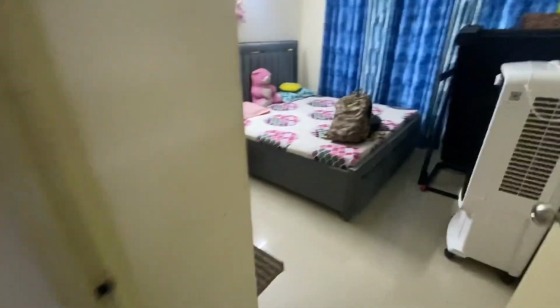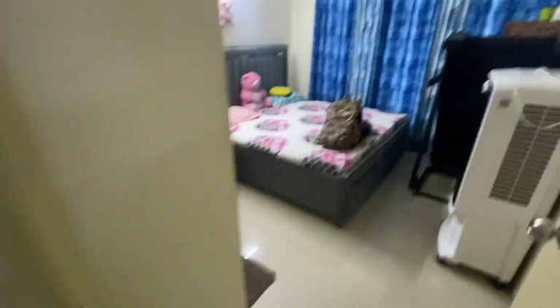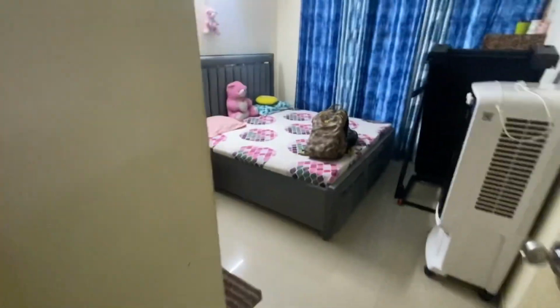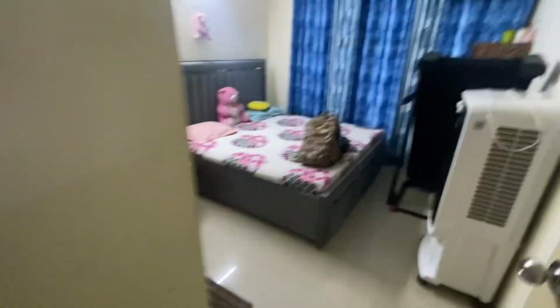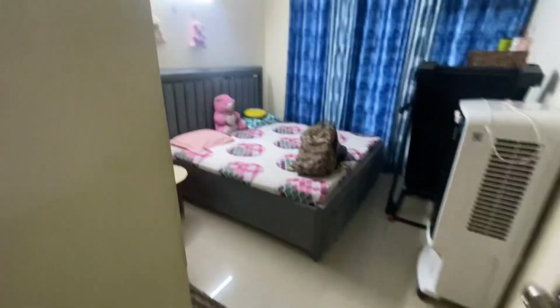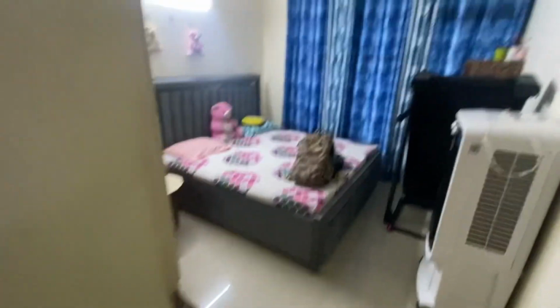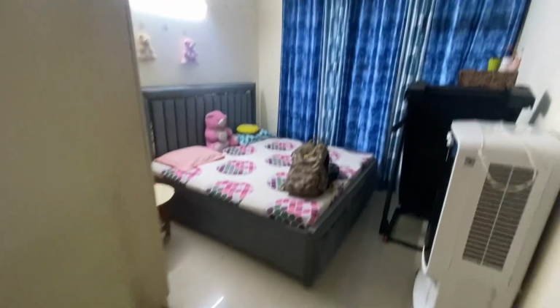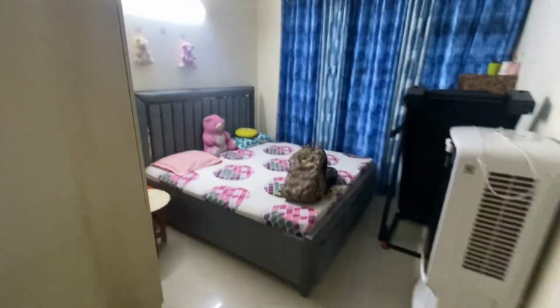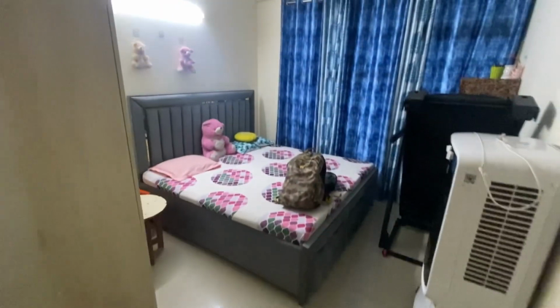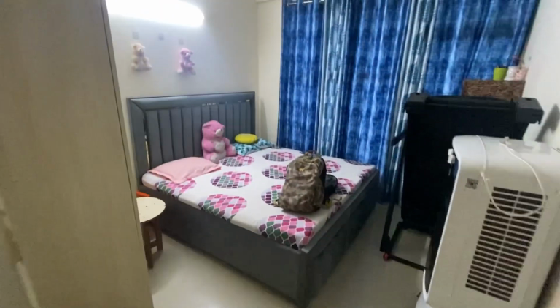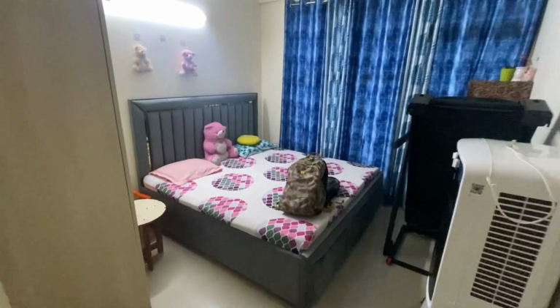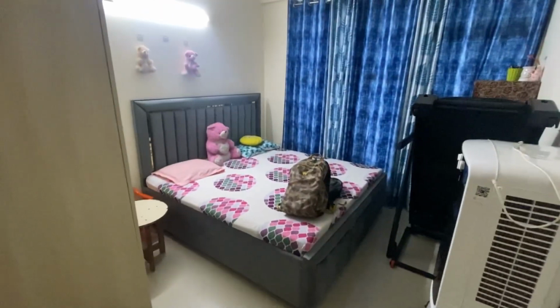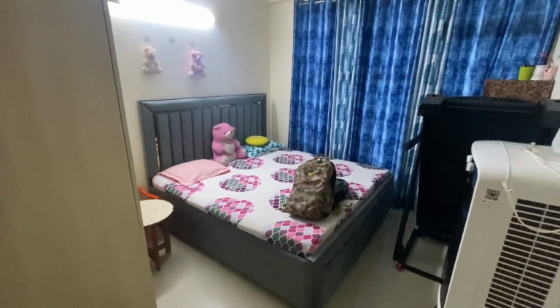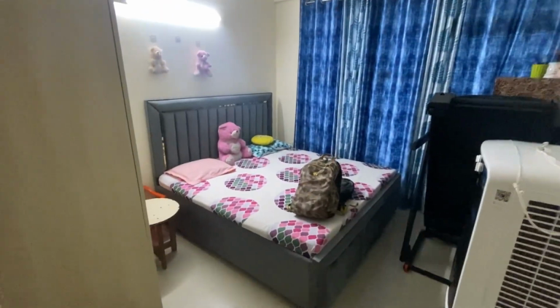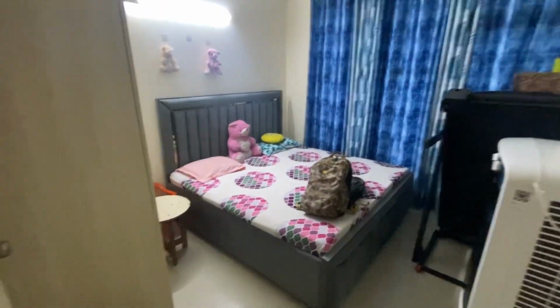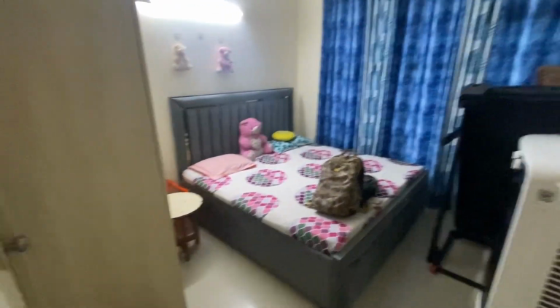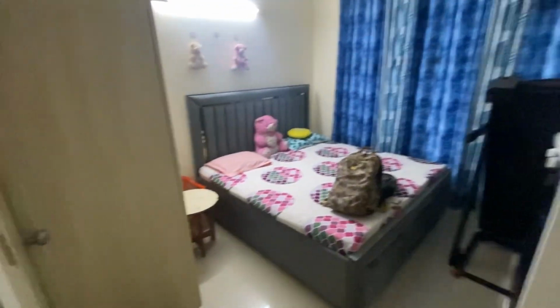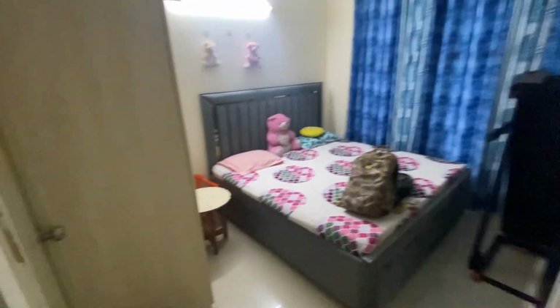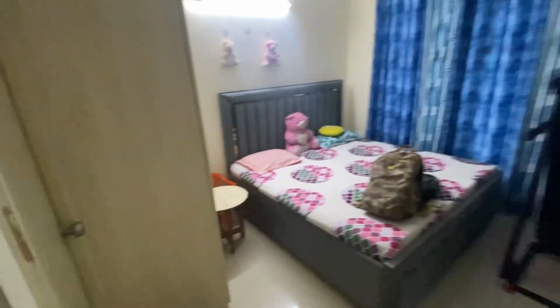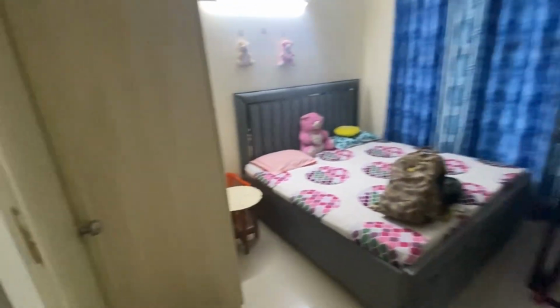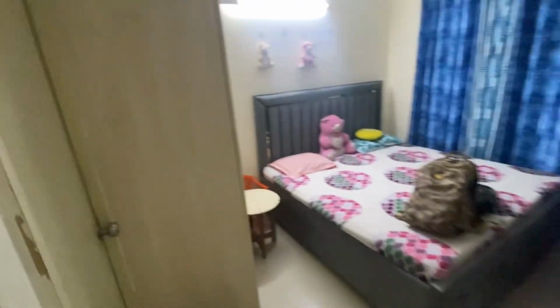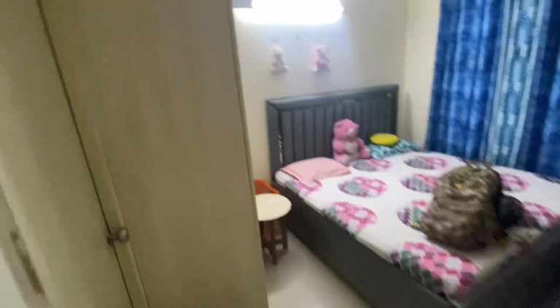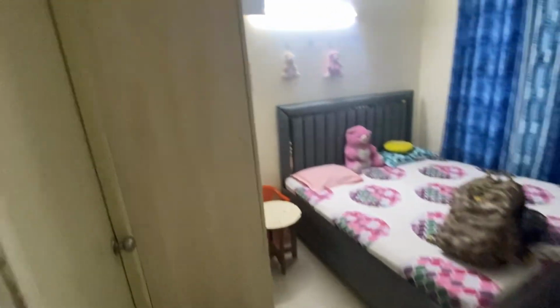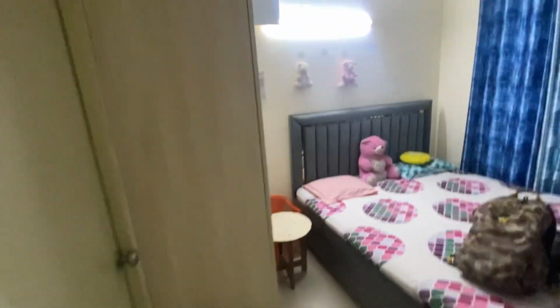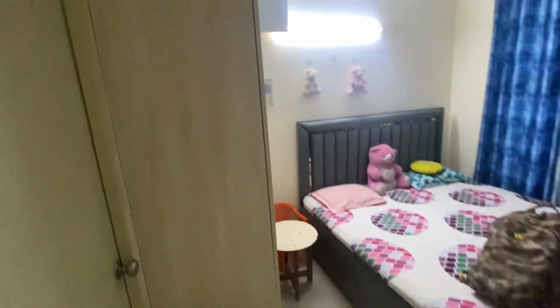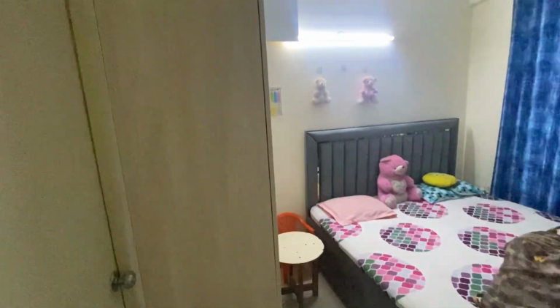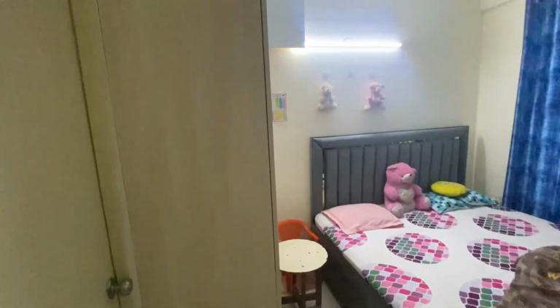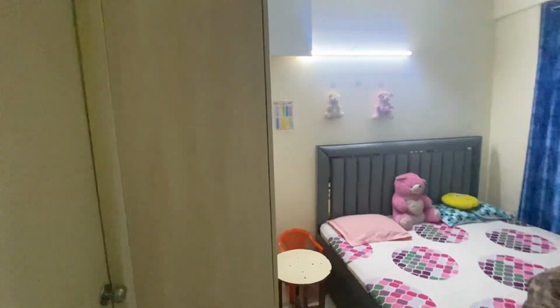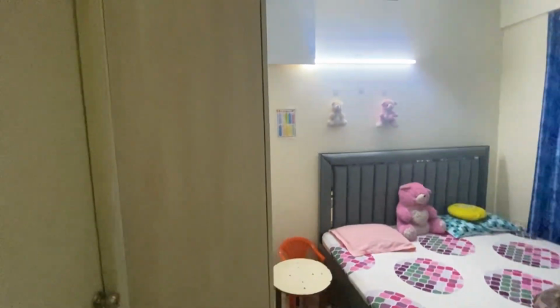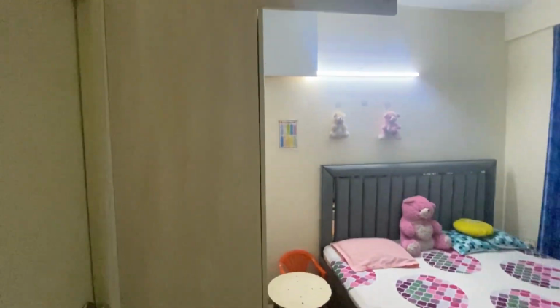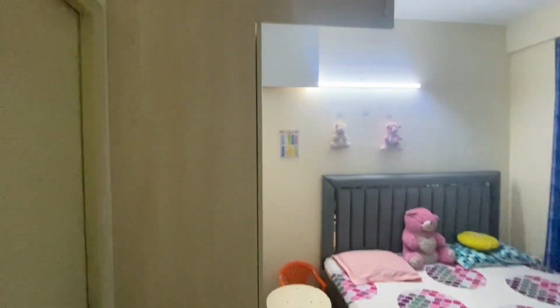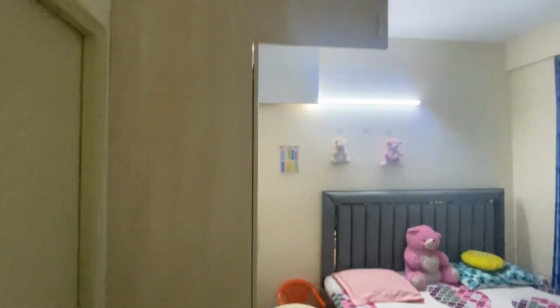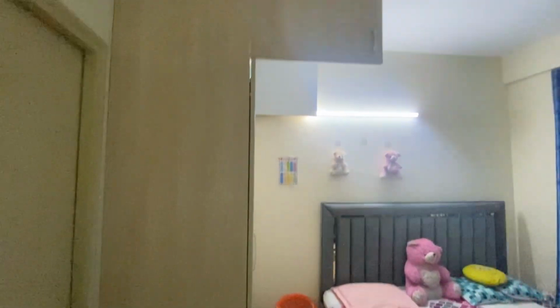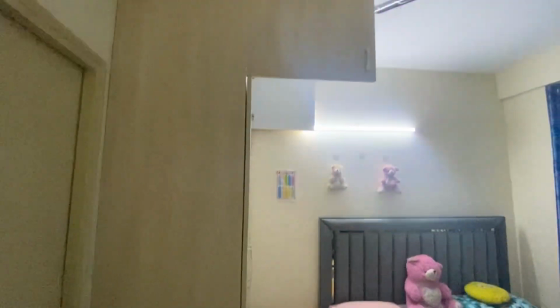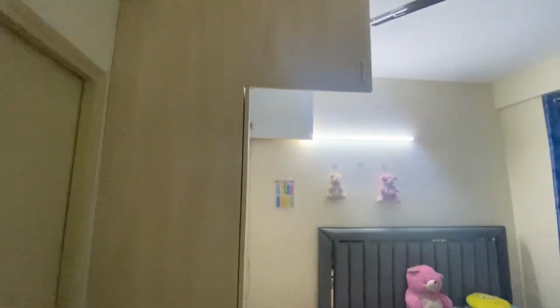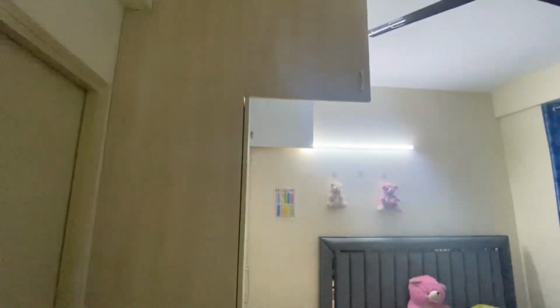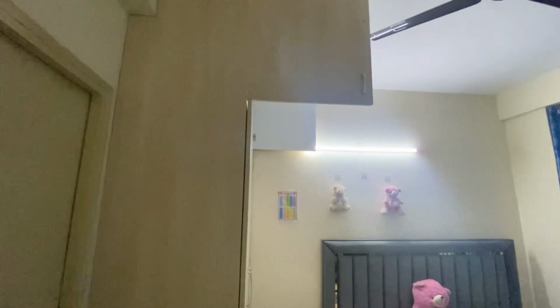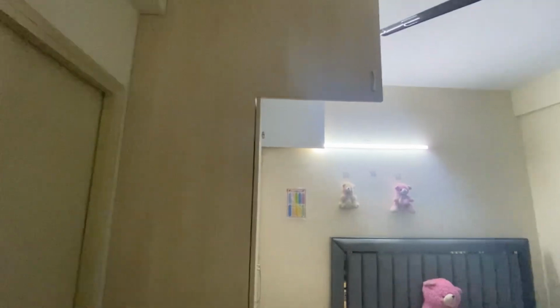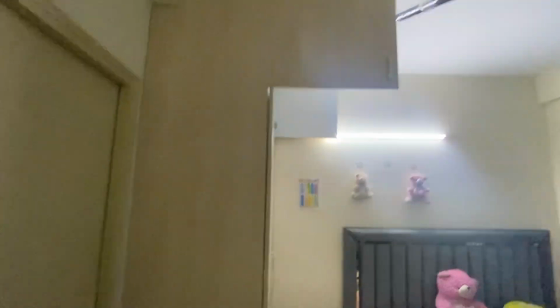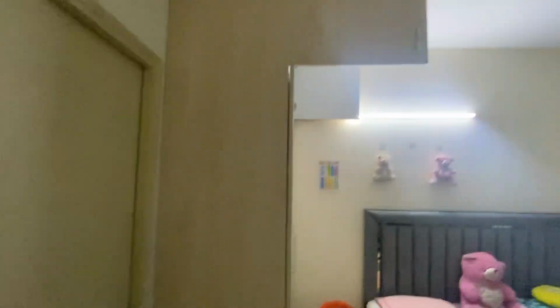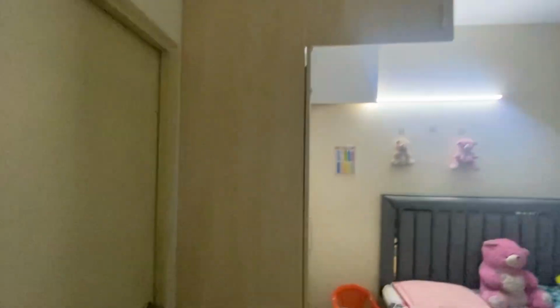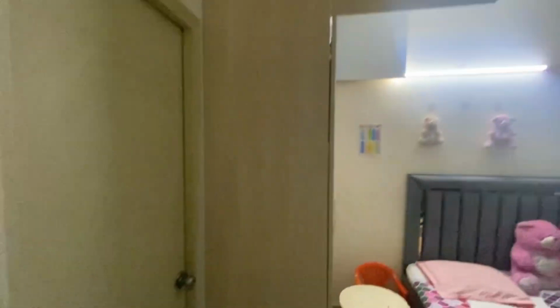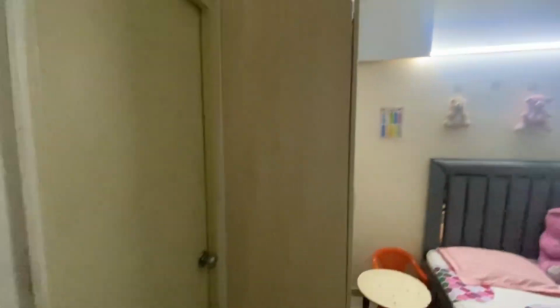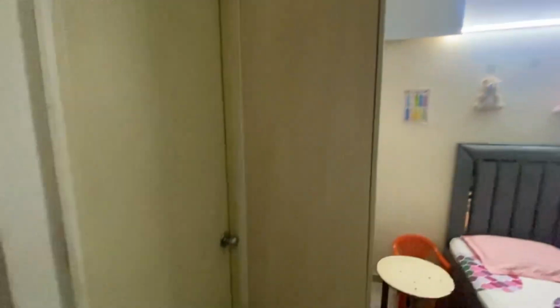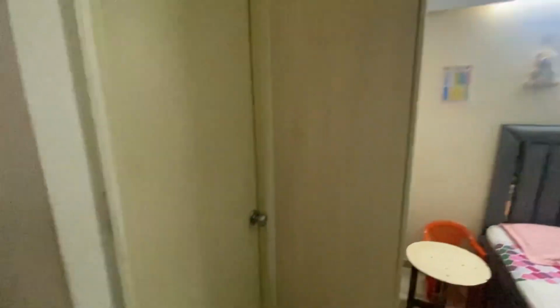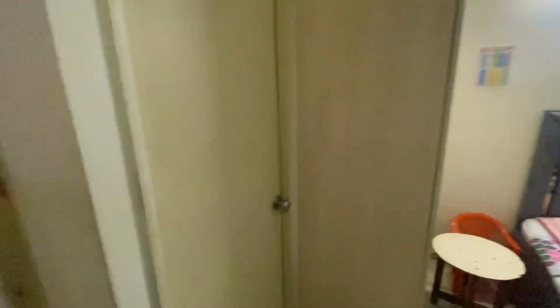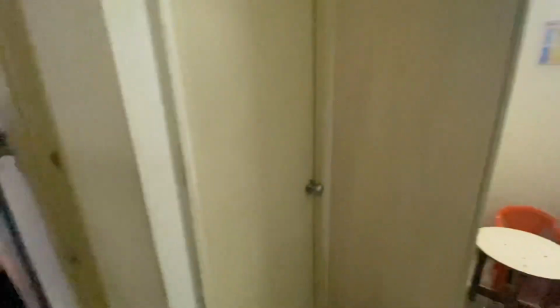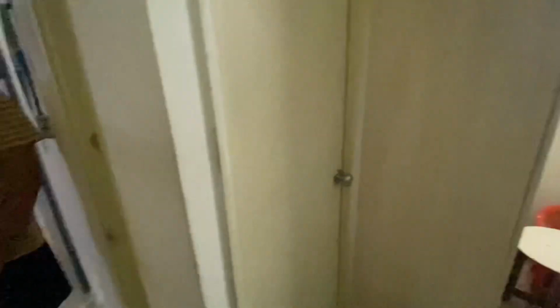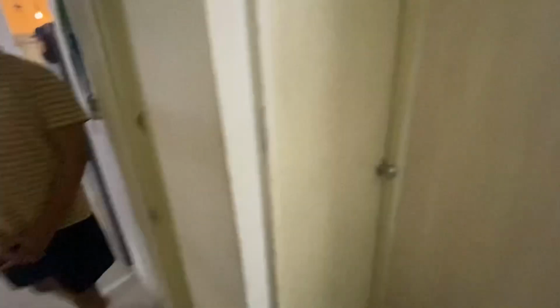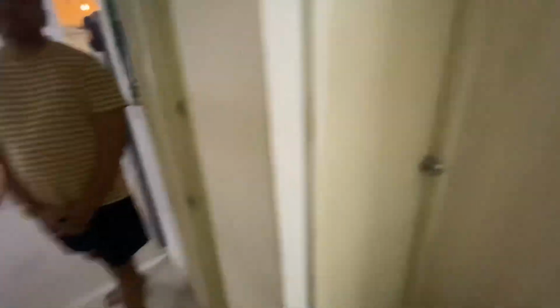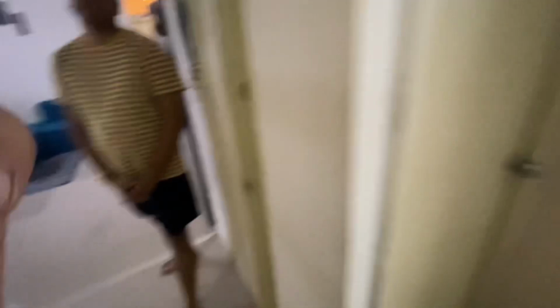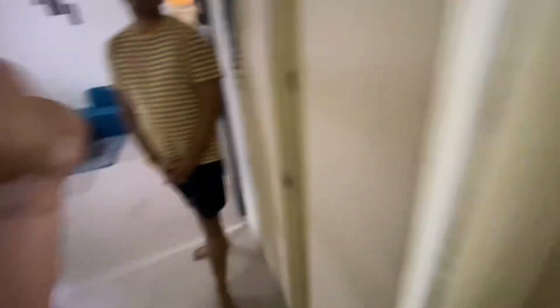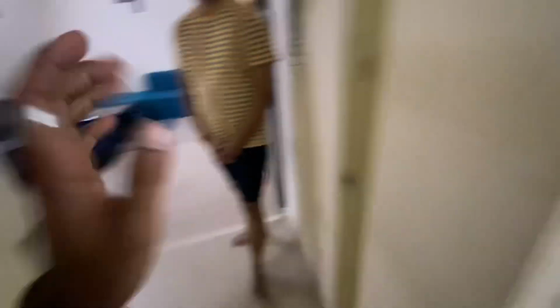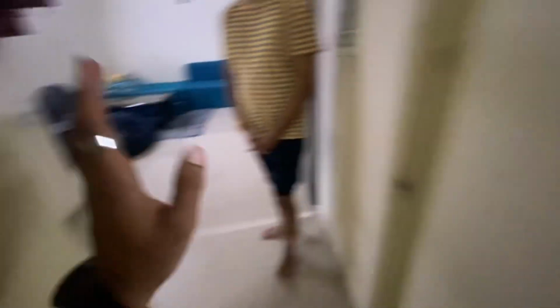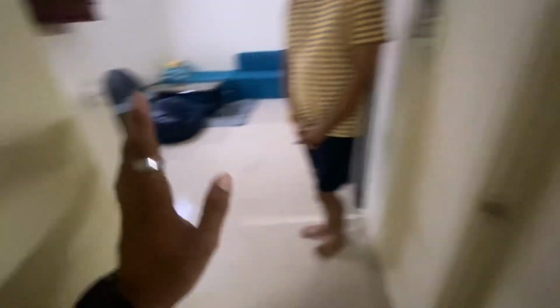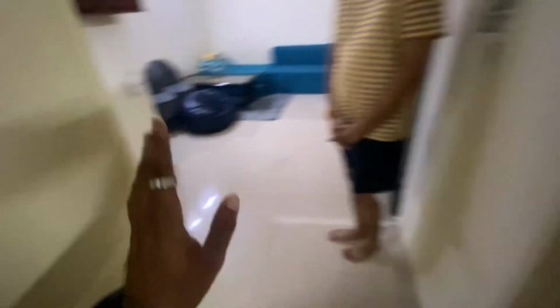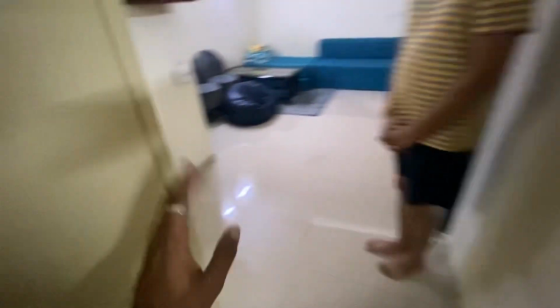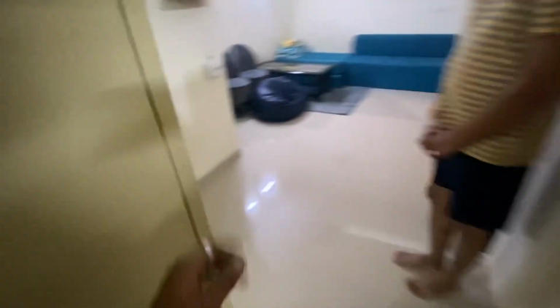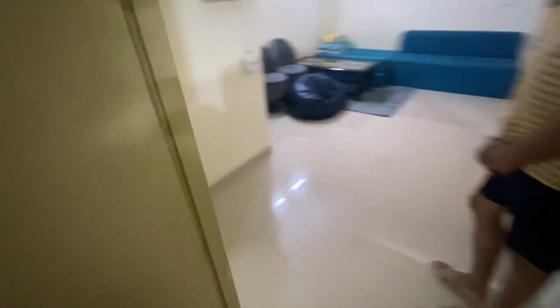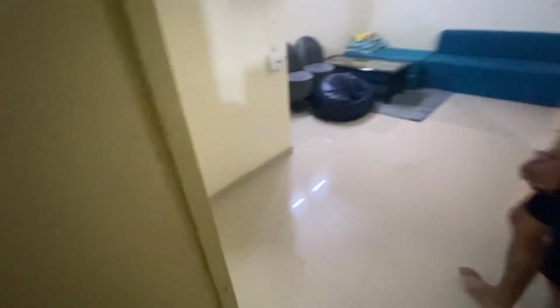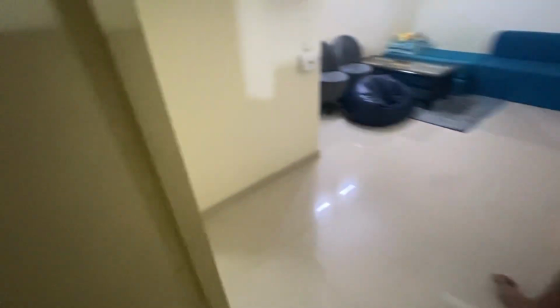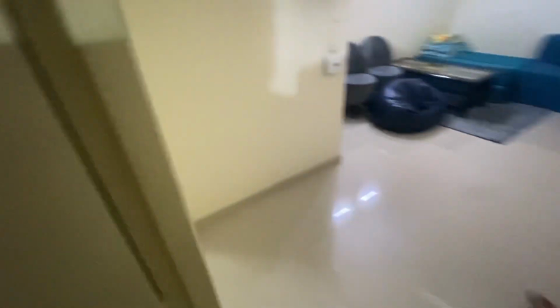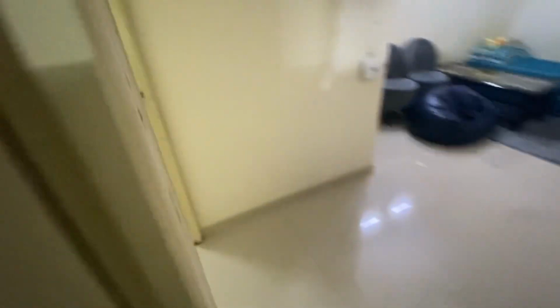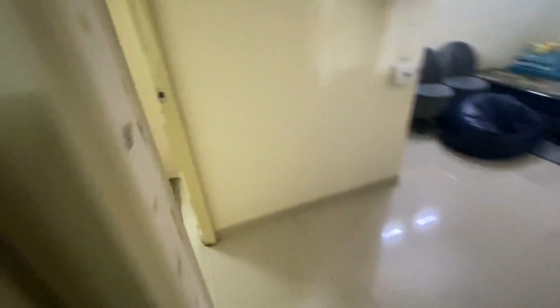This is our second room, which is the master — the best room. Both rooms have attached washrooms. You can consider it for yourself.